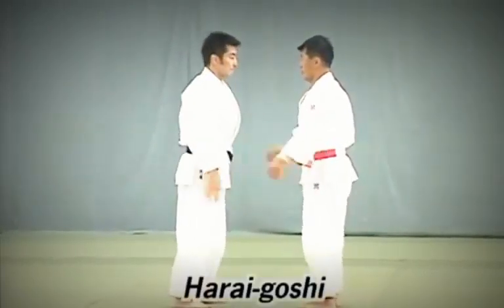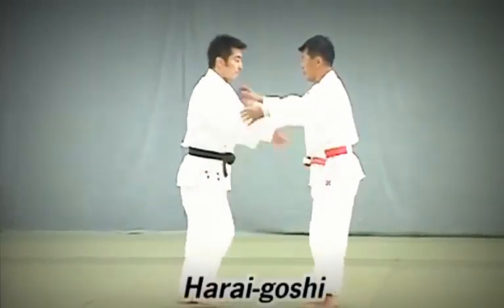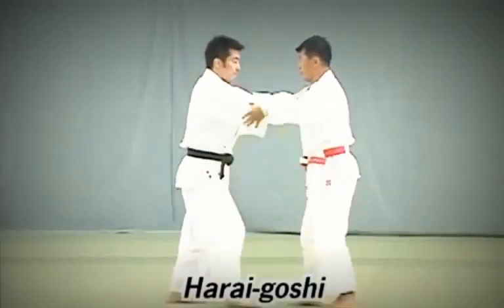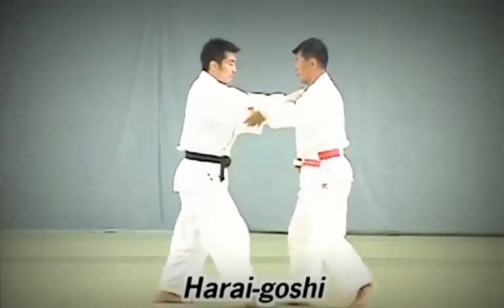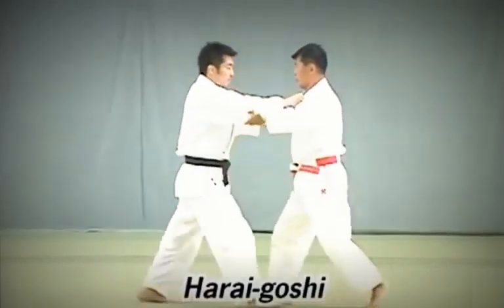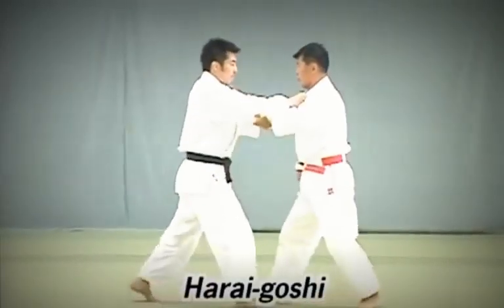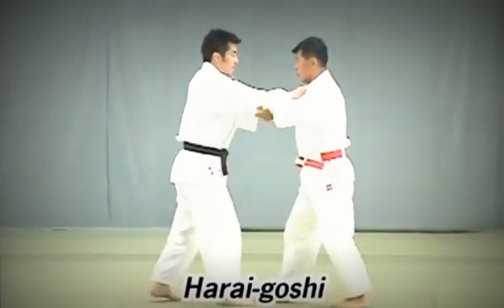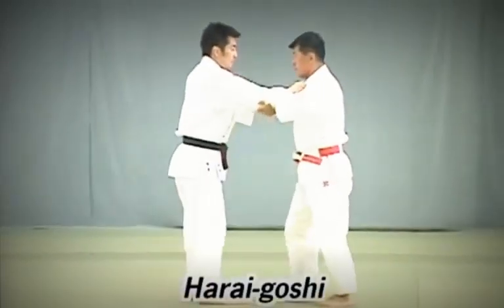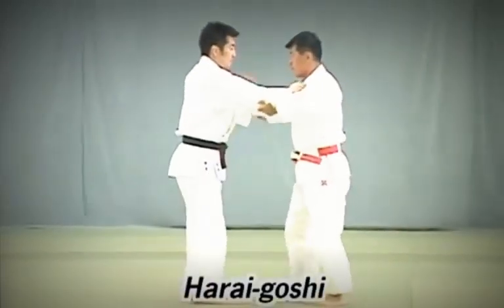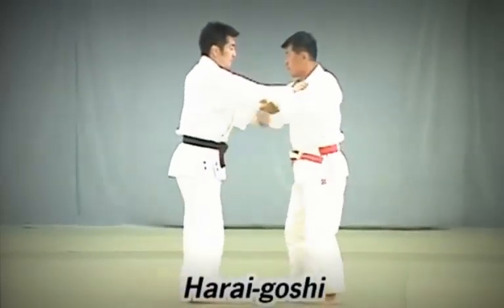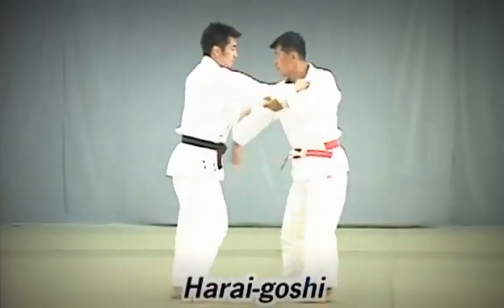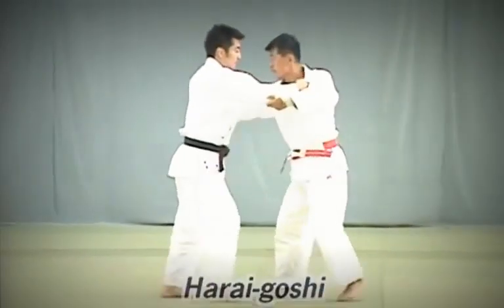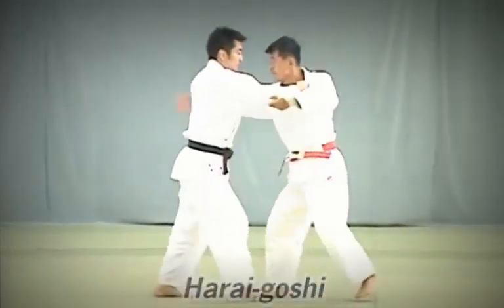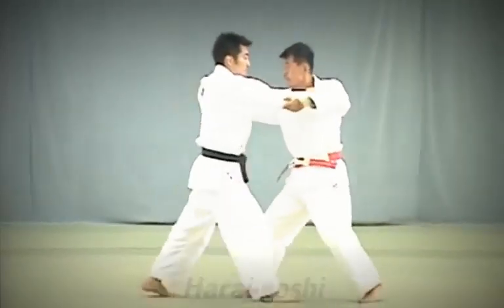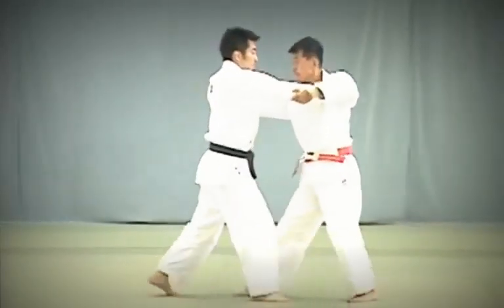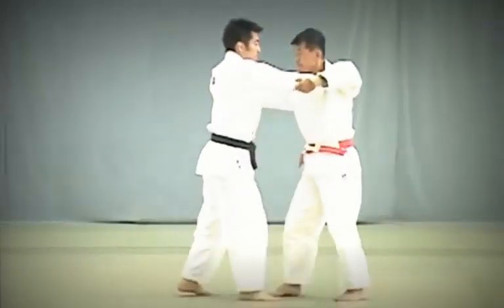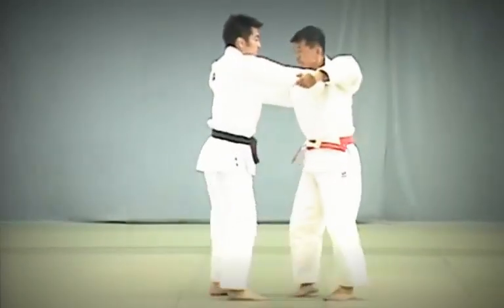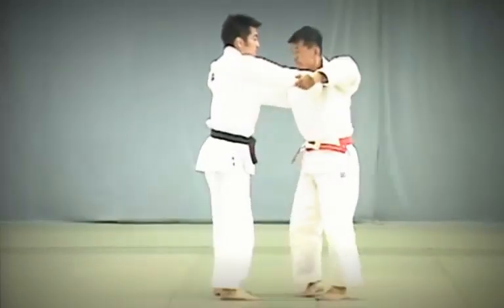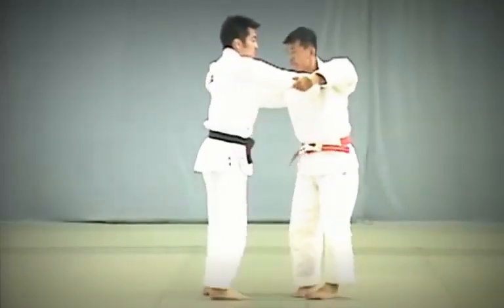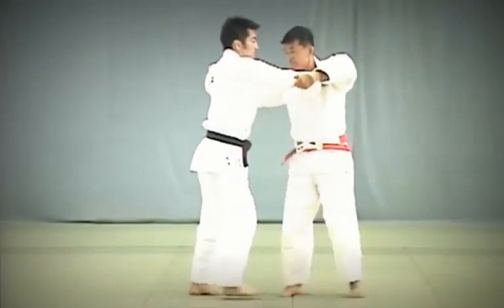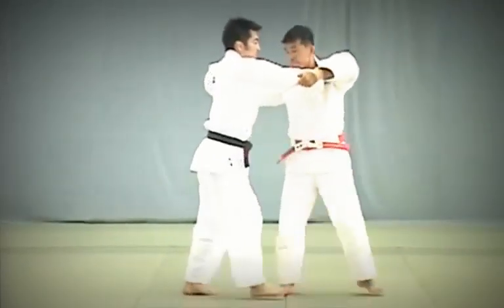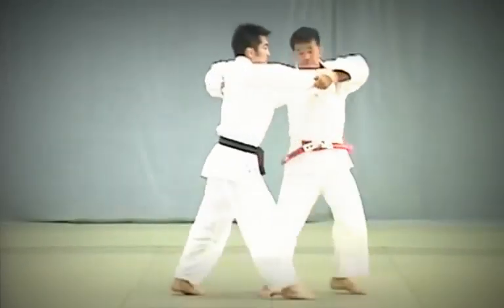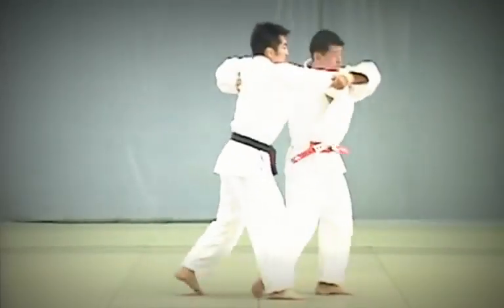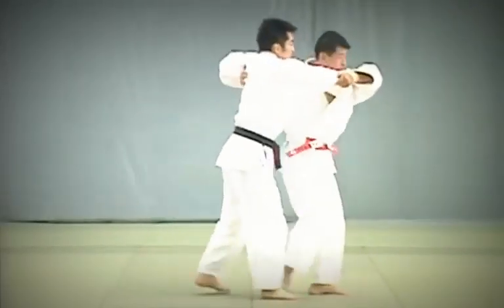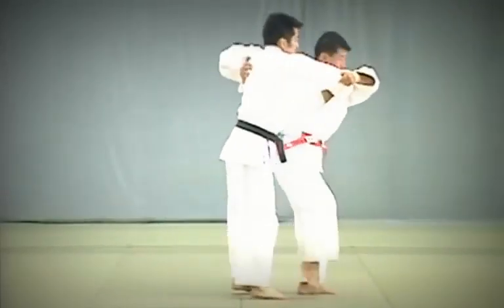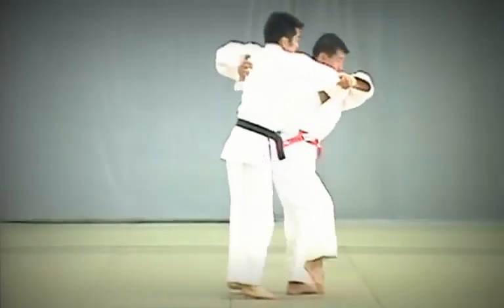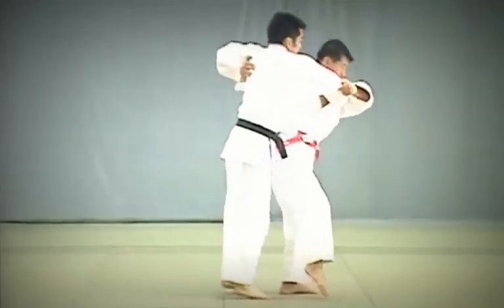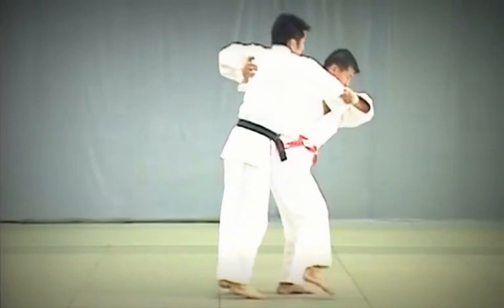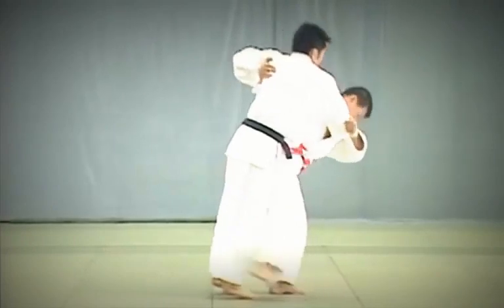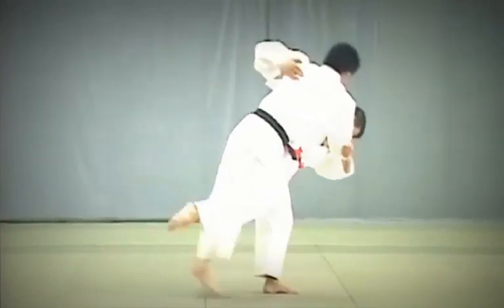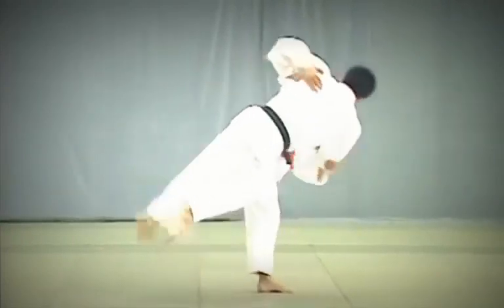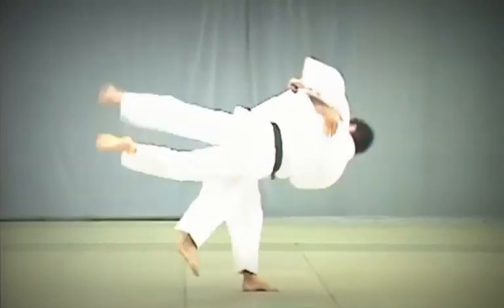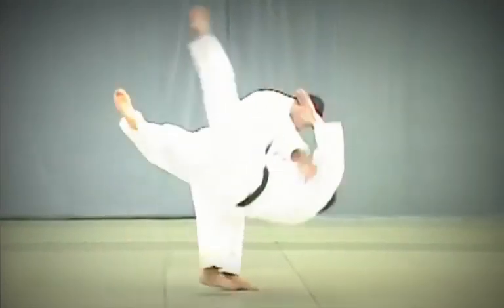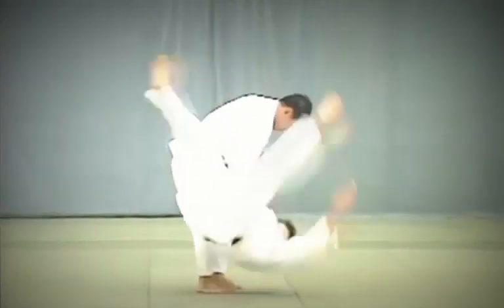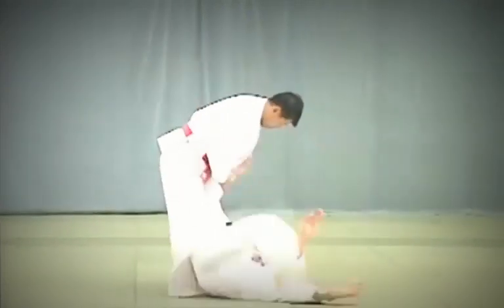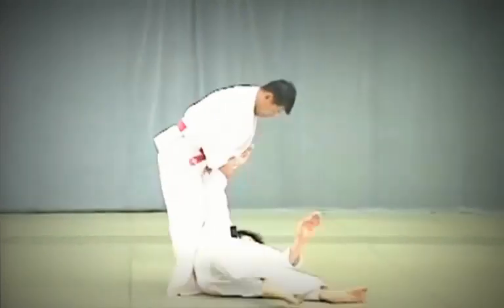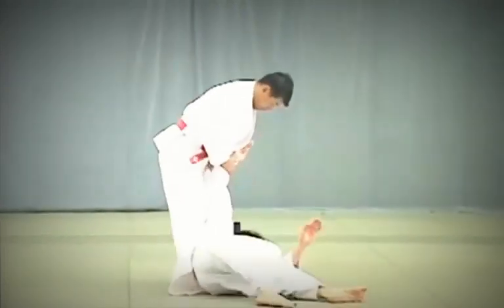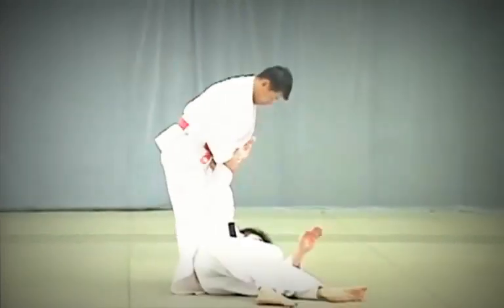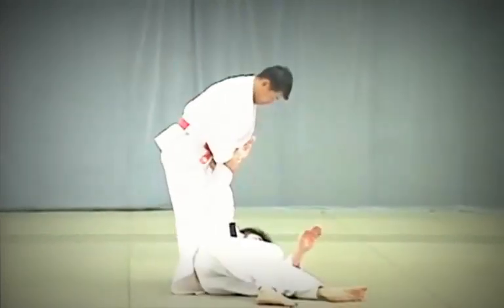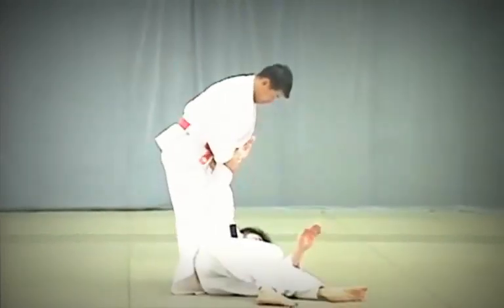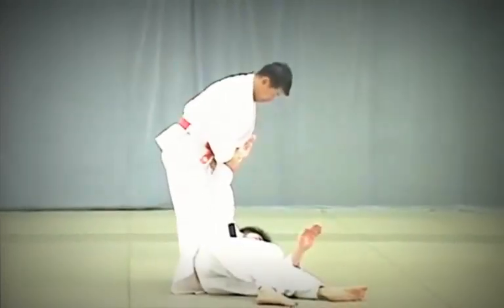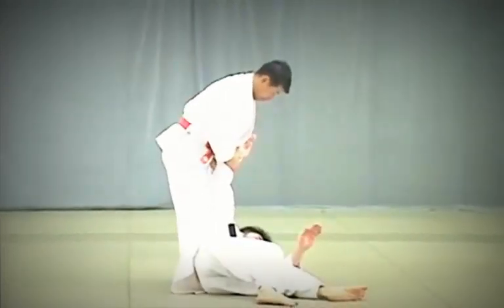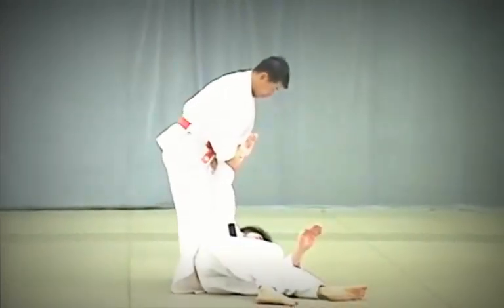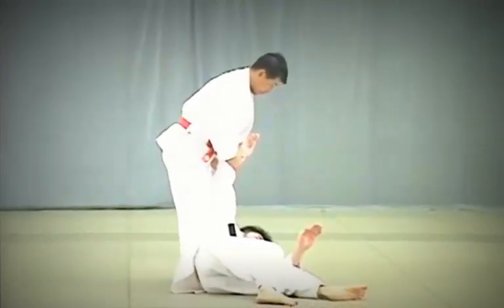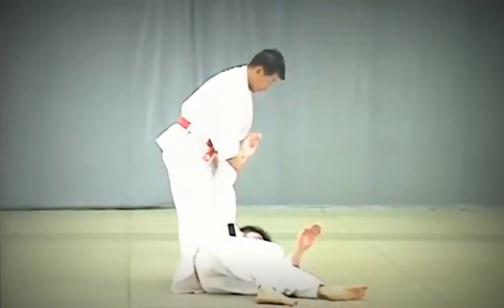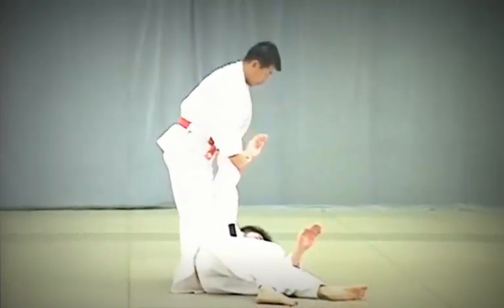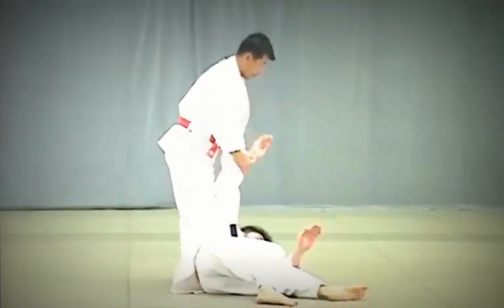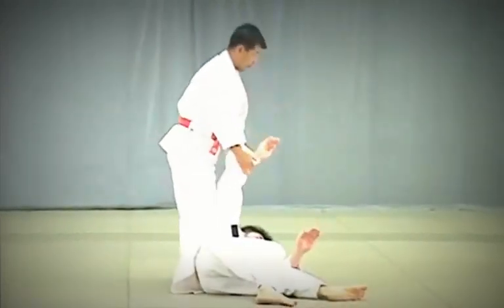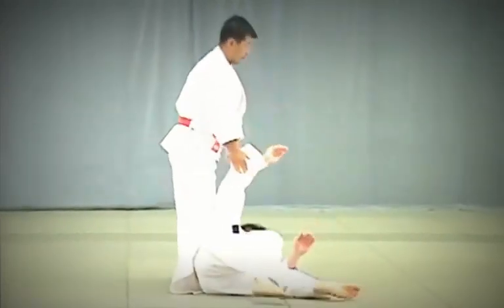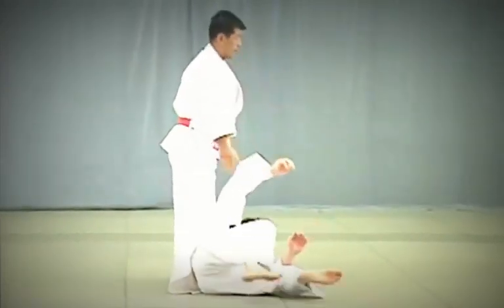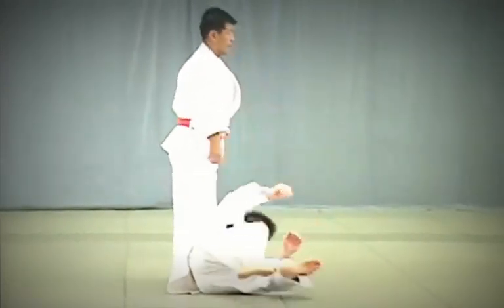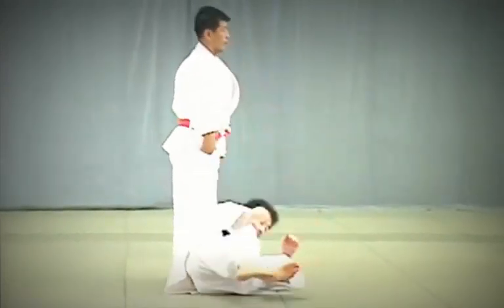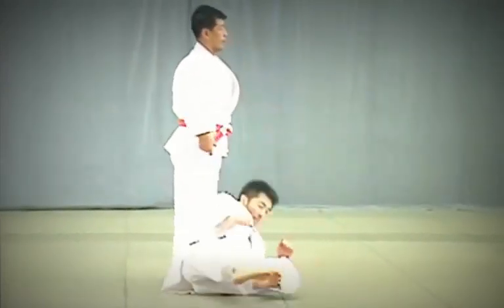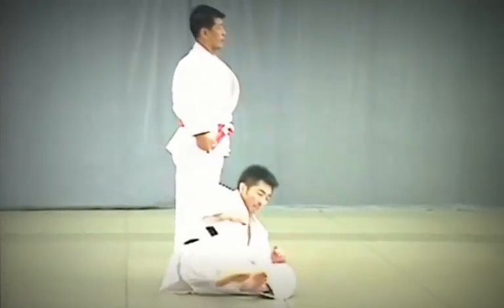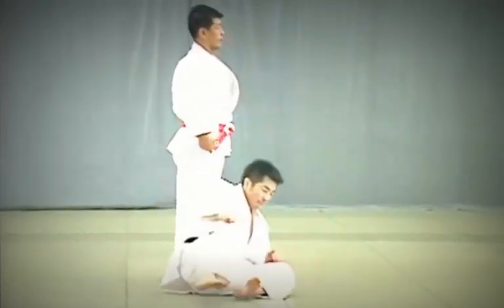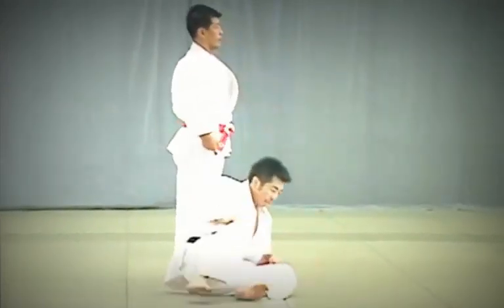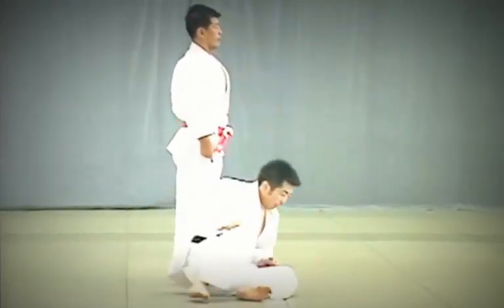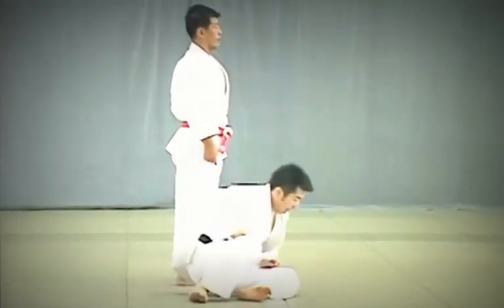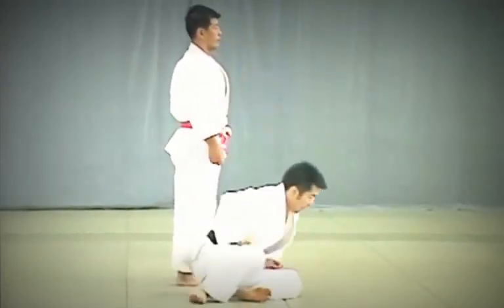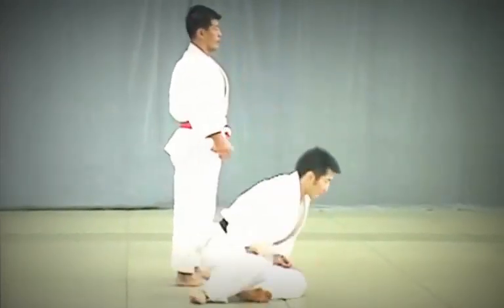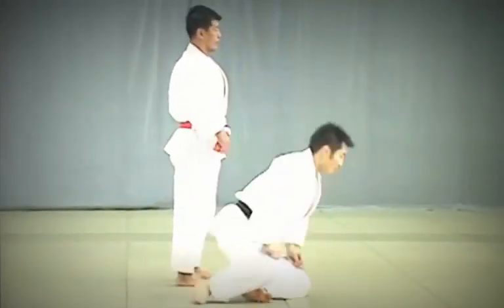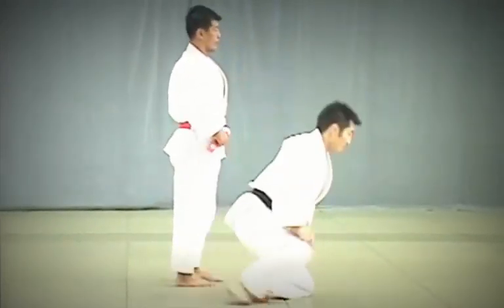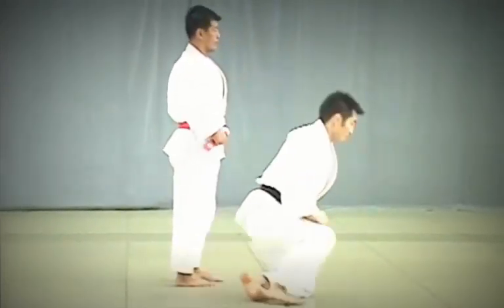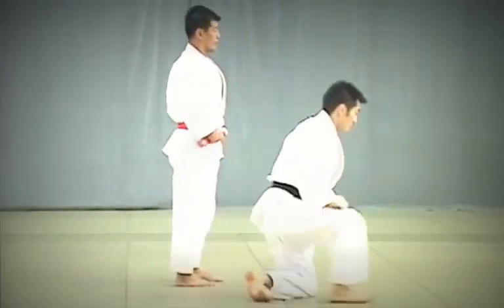Harai Goshi. Tori presses his hip firmly against Uke's abdomen and throws him by sweeping upward against his leg.